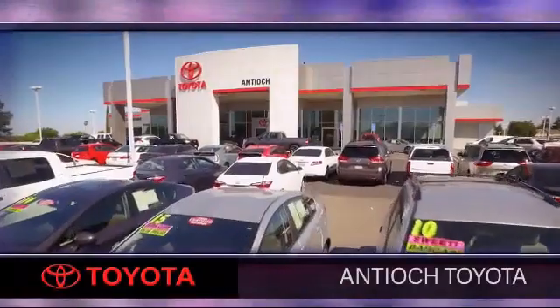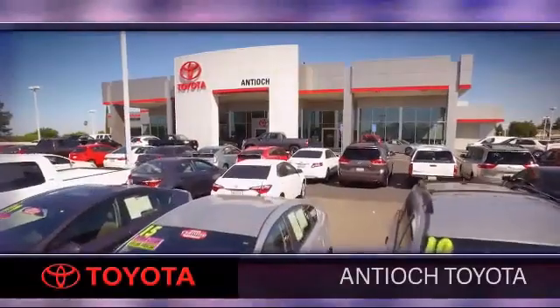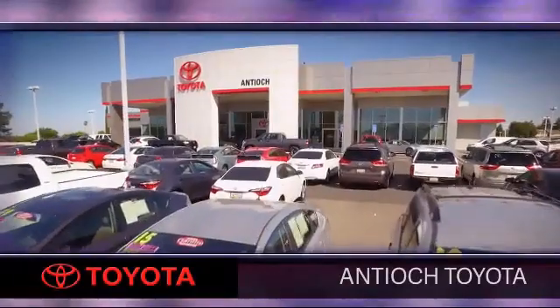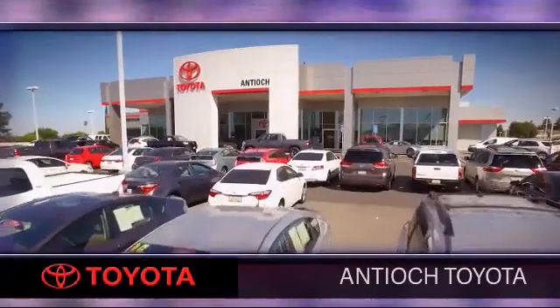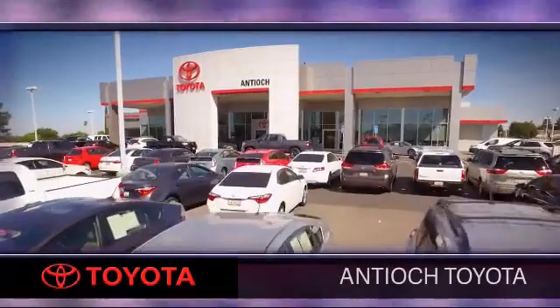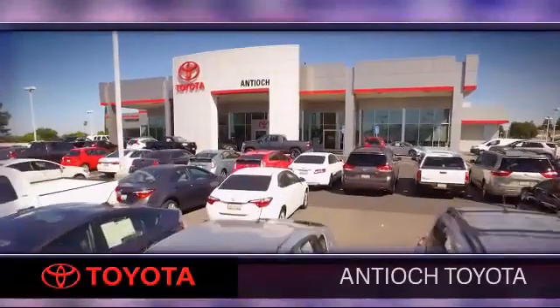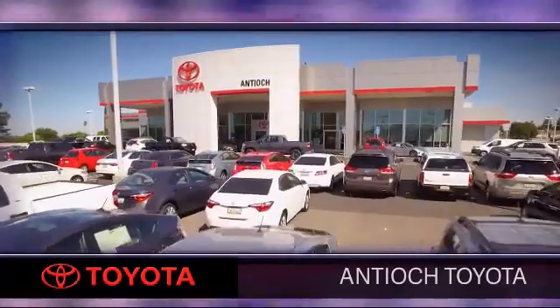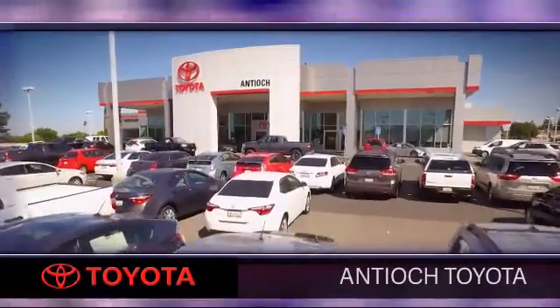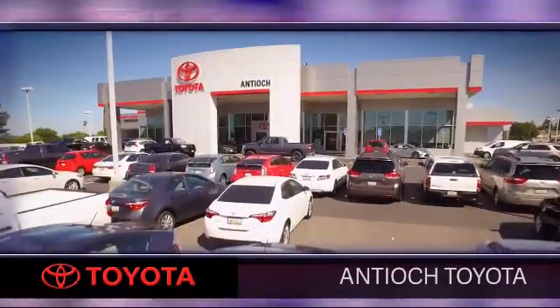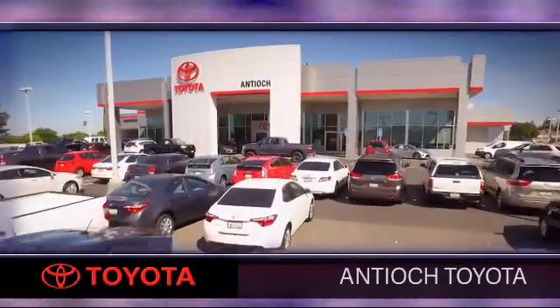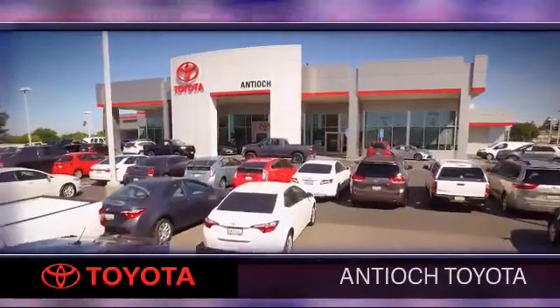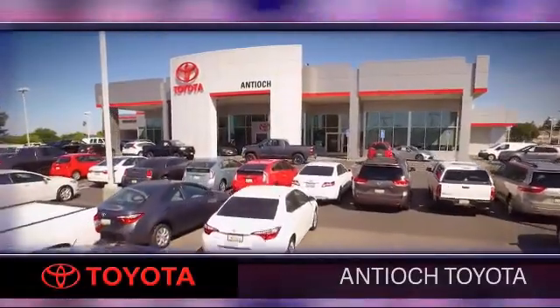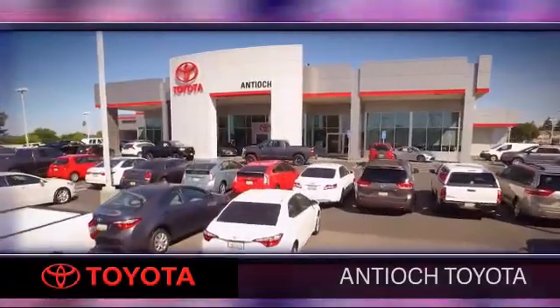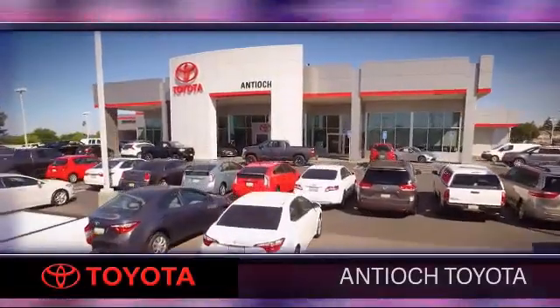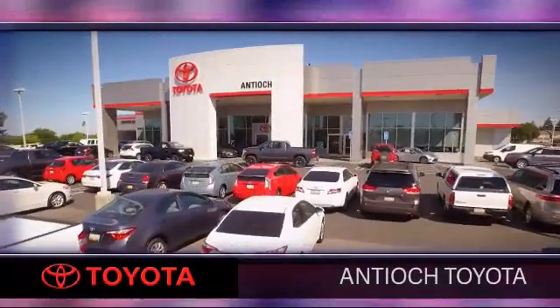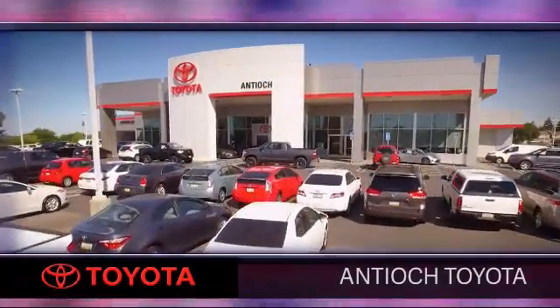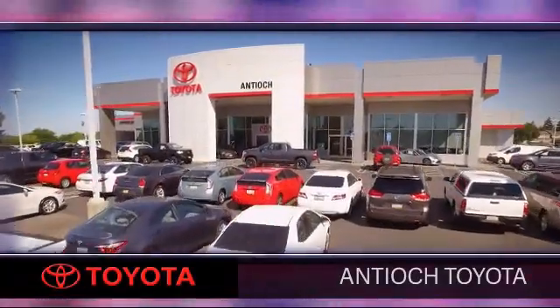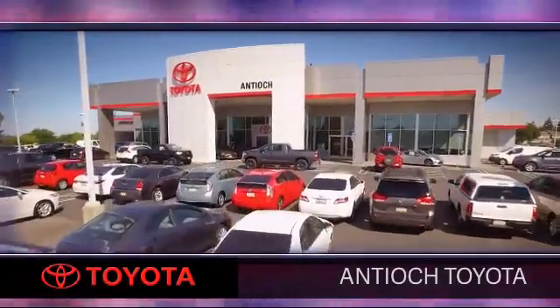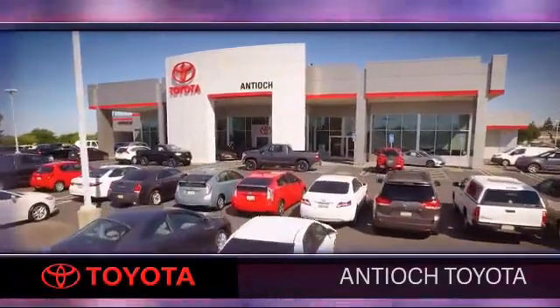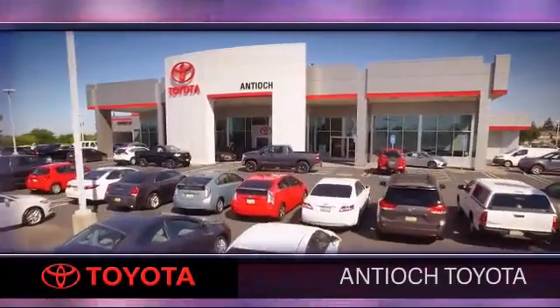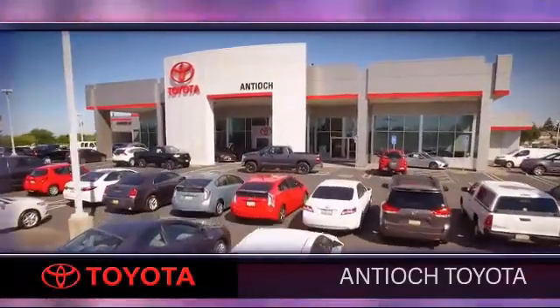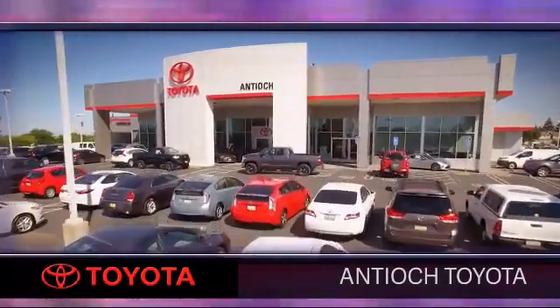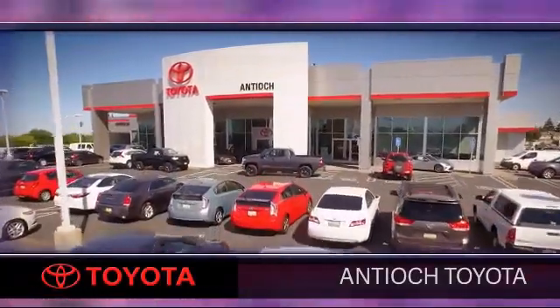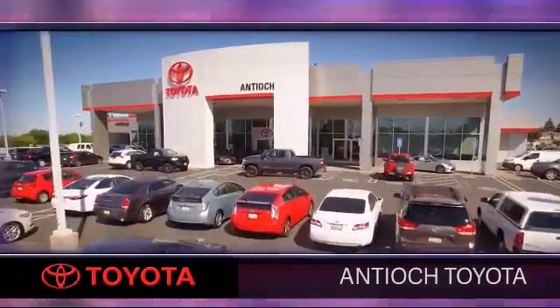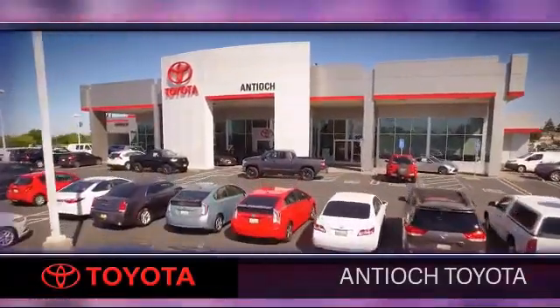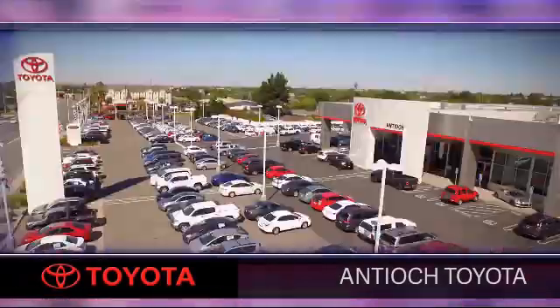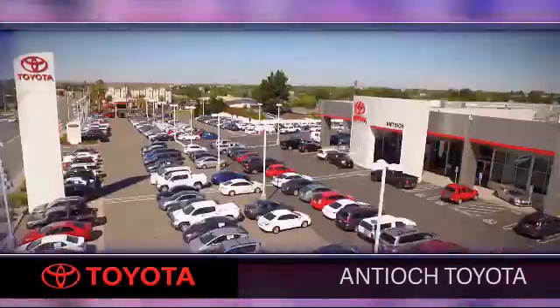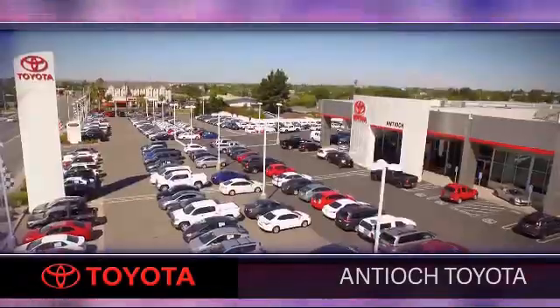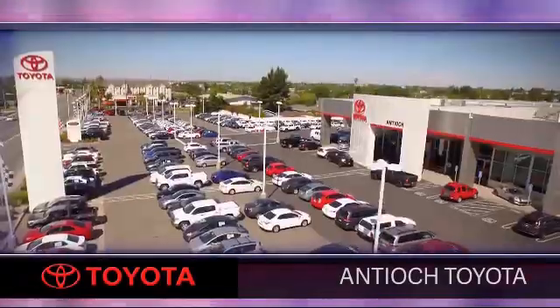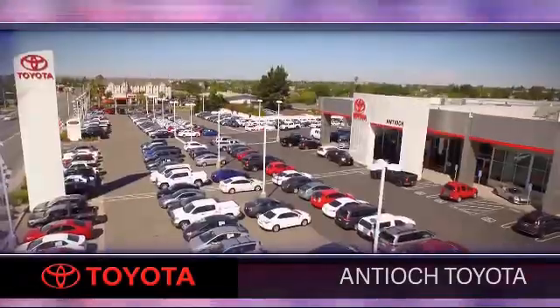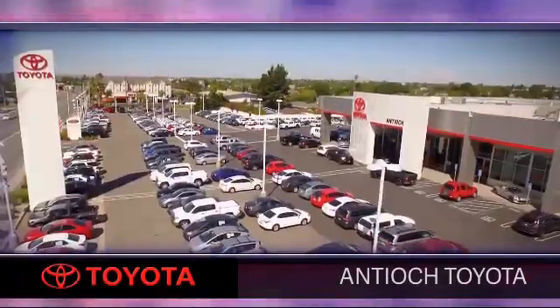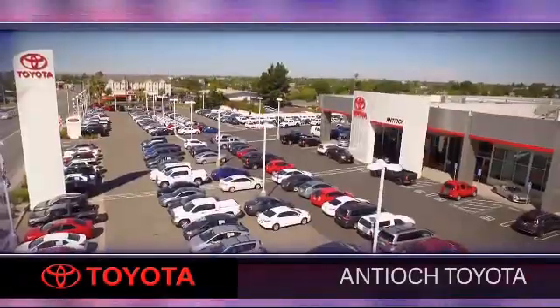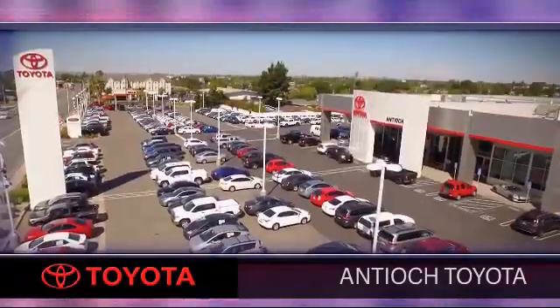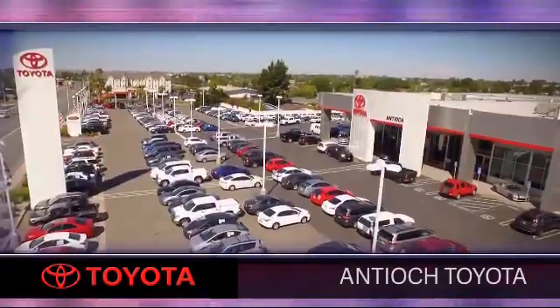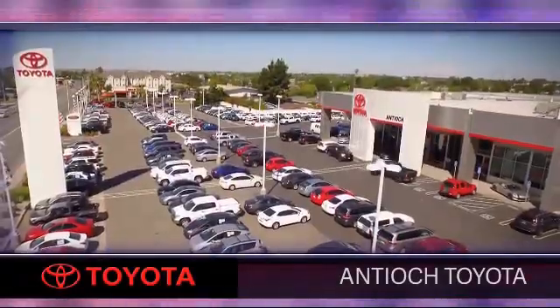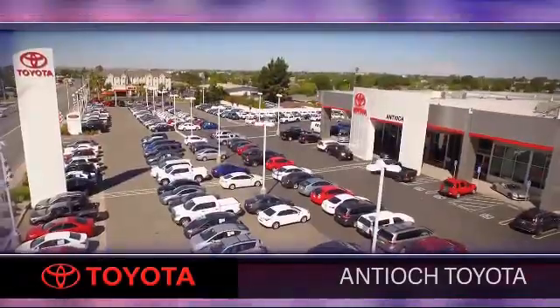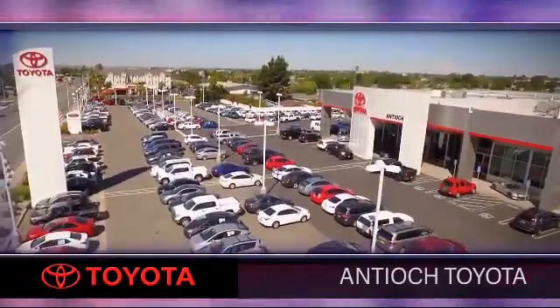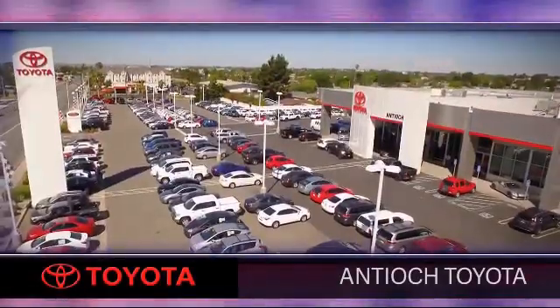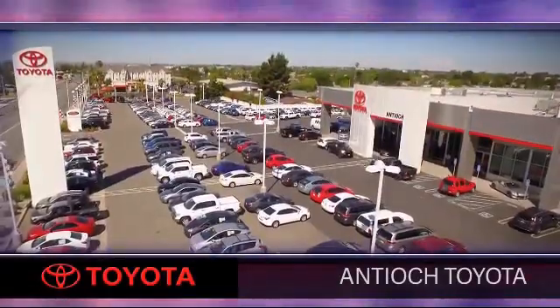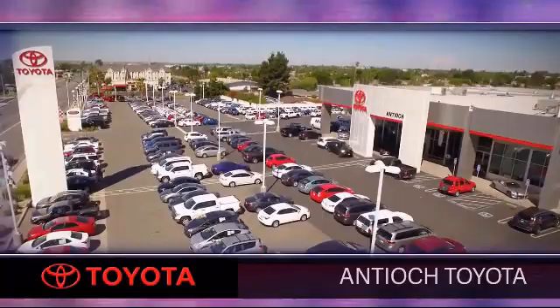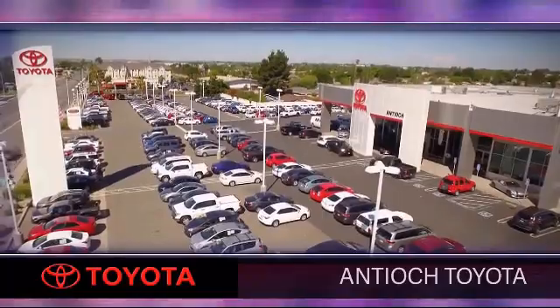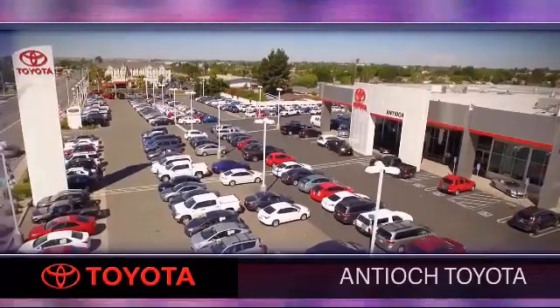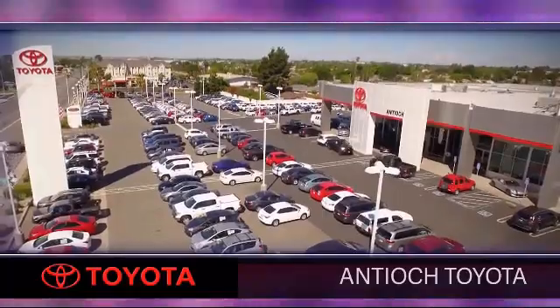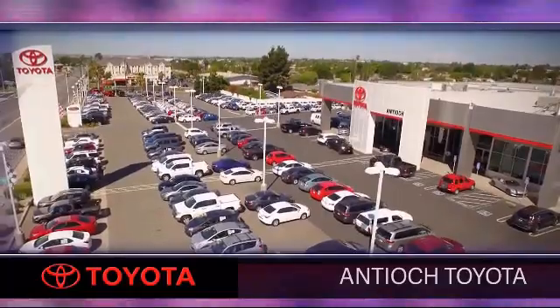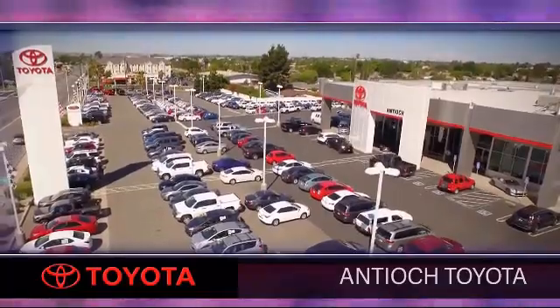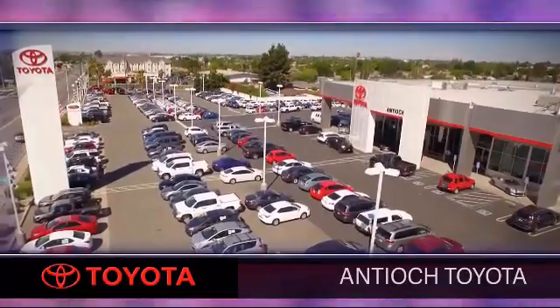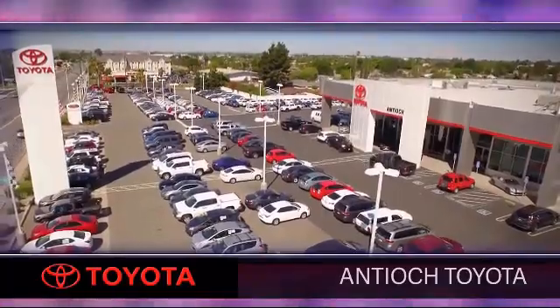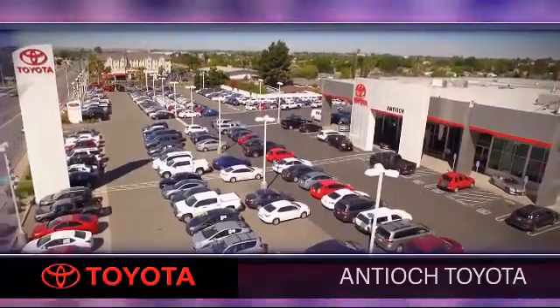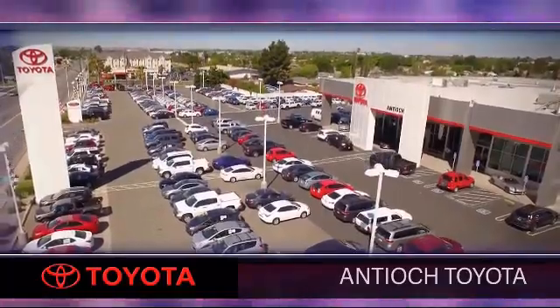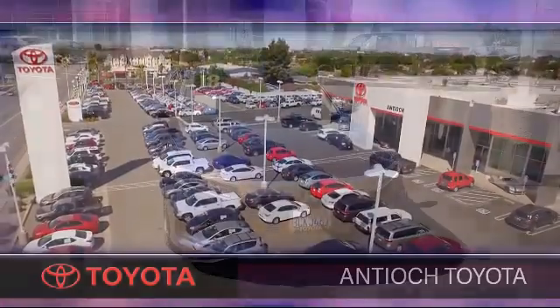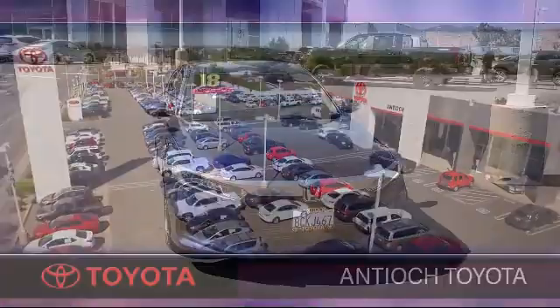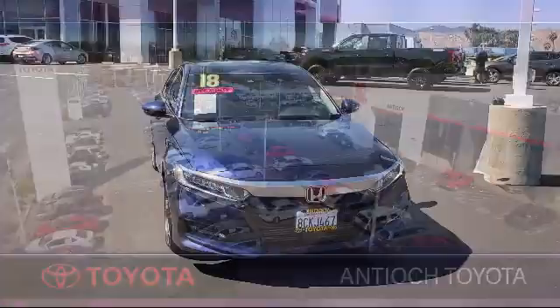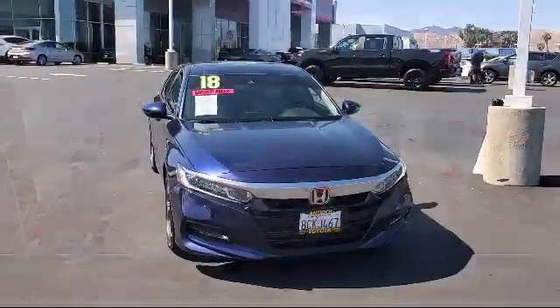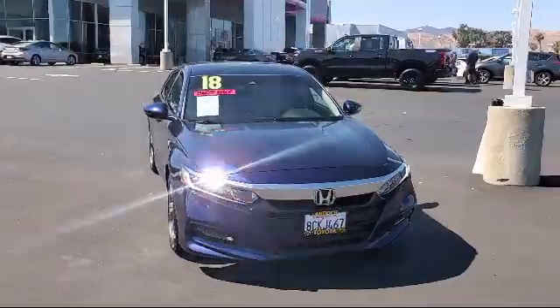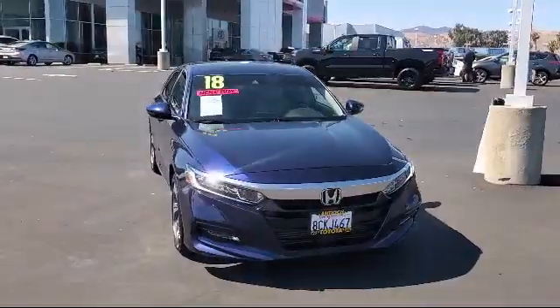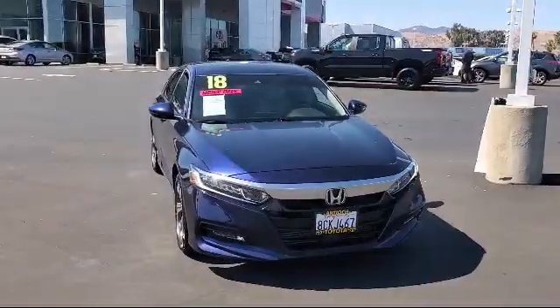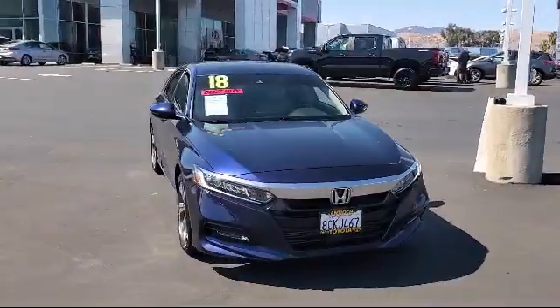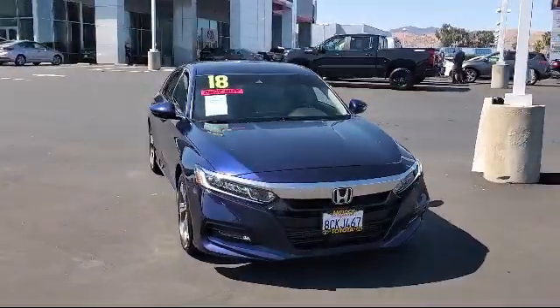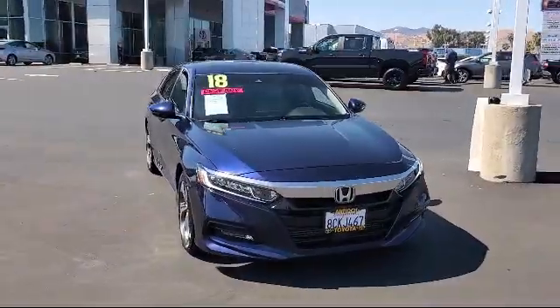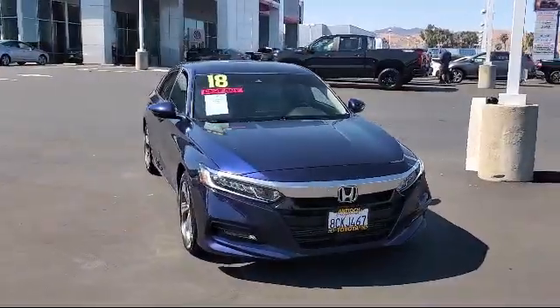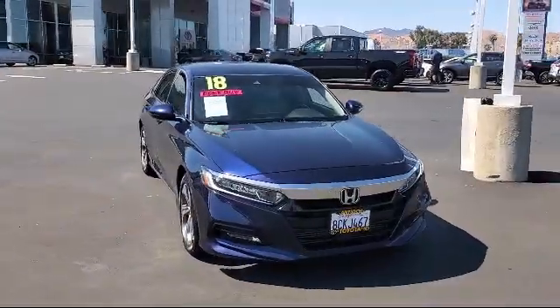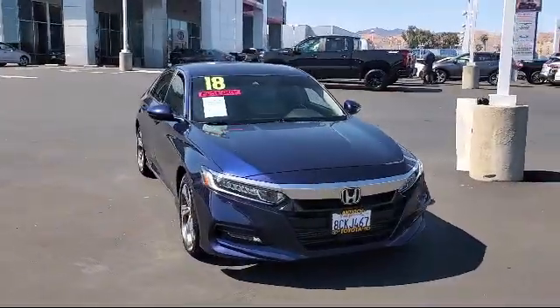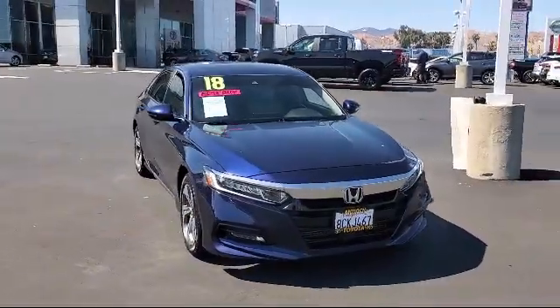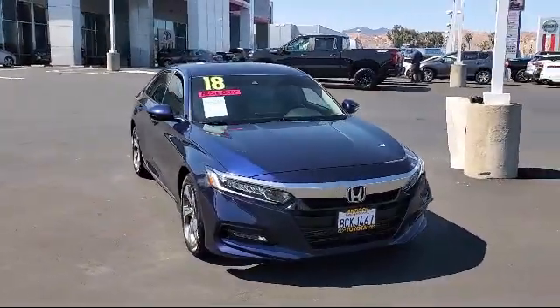Welcome to Antioch Toyota, and here's a look at another one of our premium vehicles from our huge selection of cars, trucks, and SUVs.